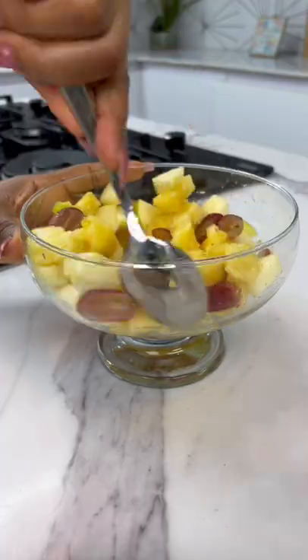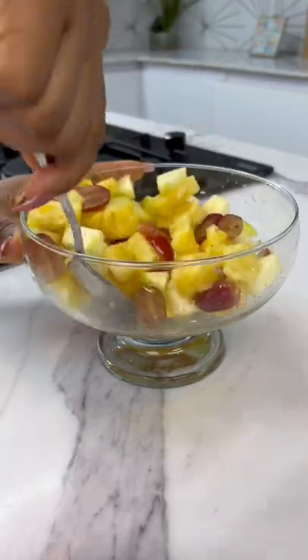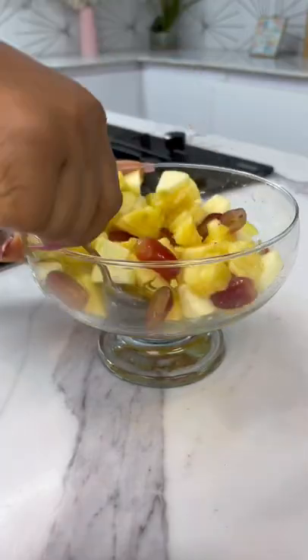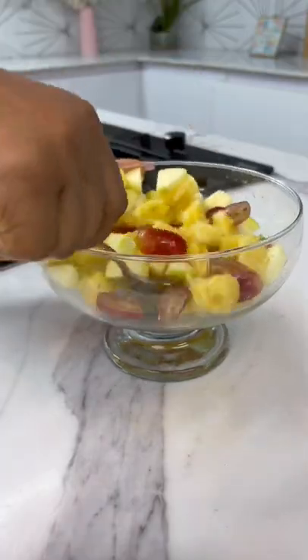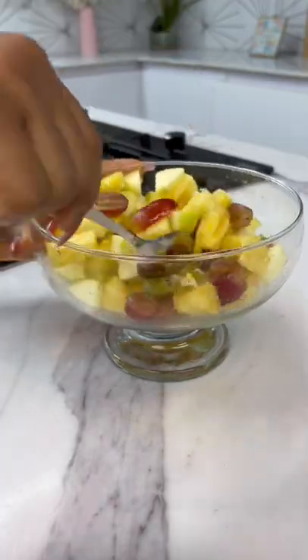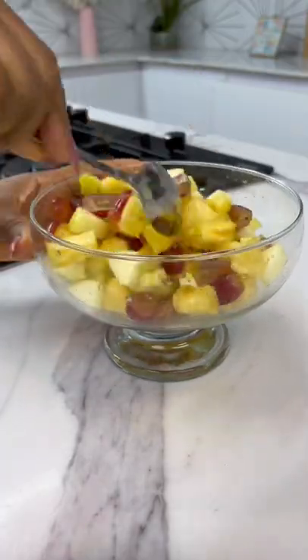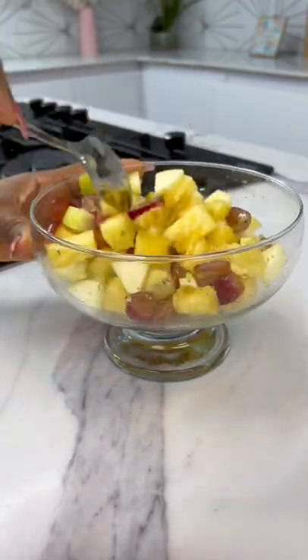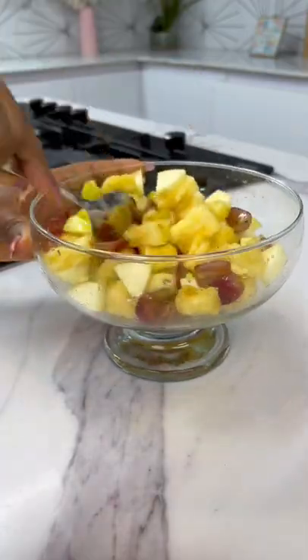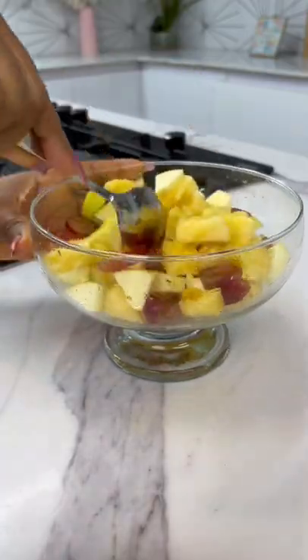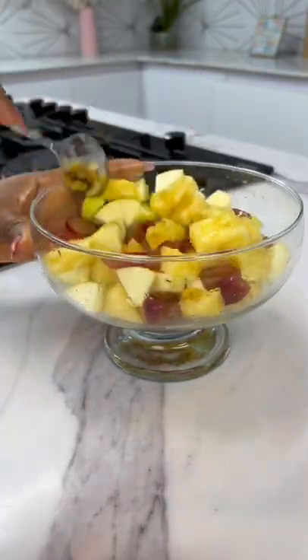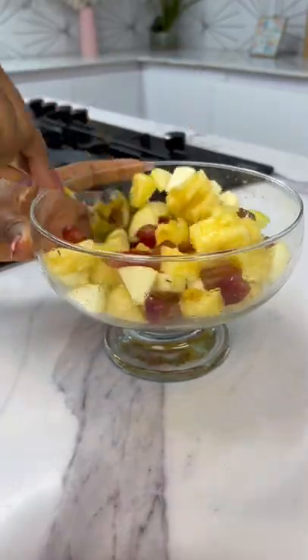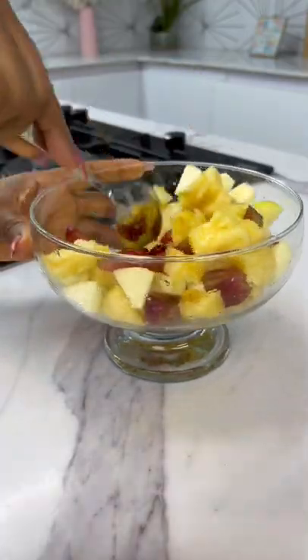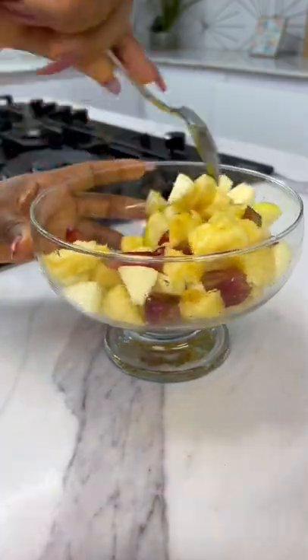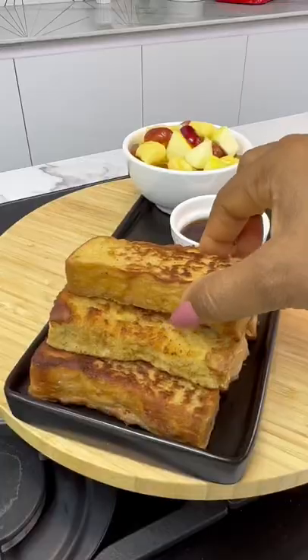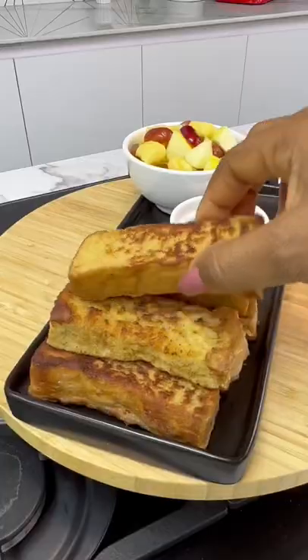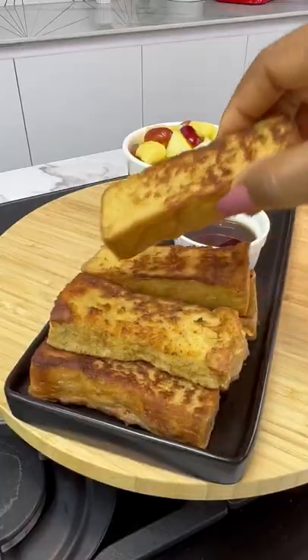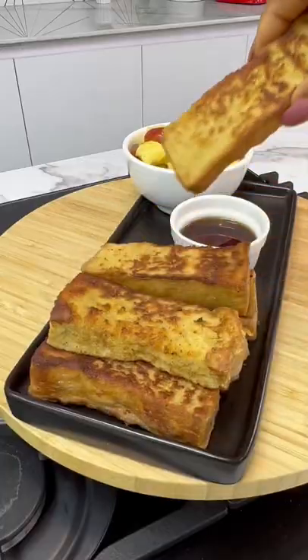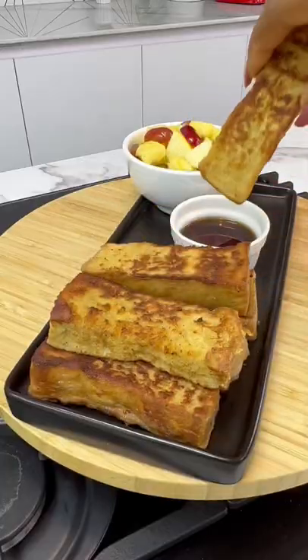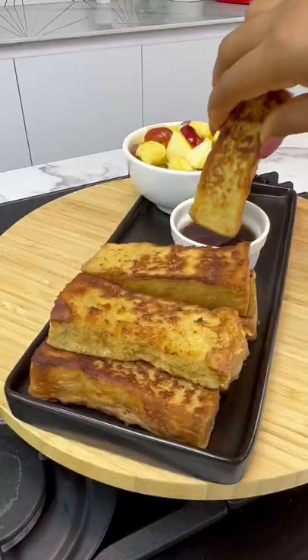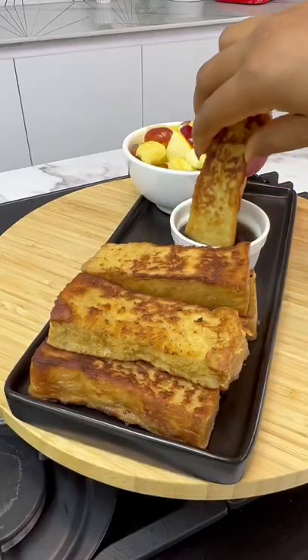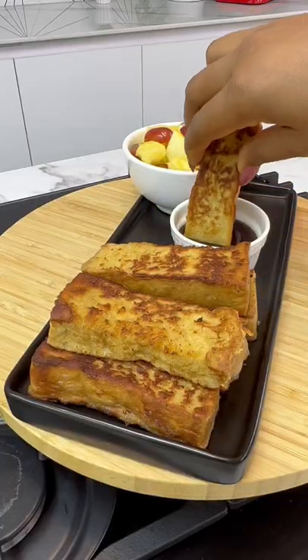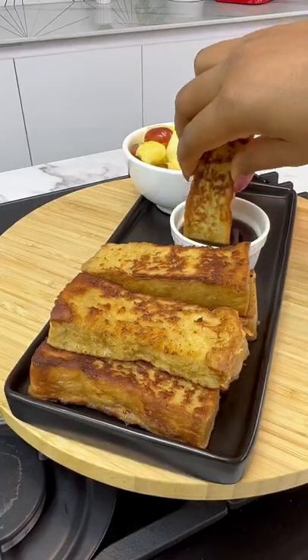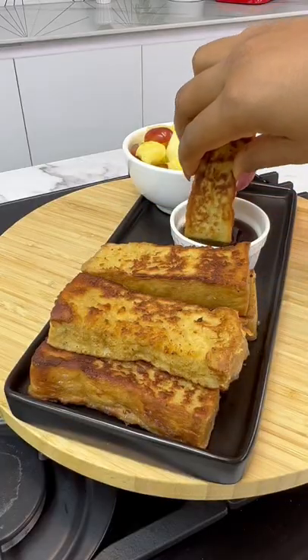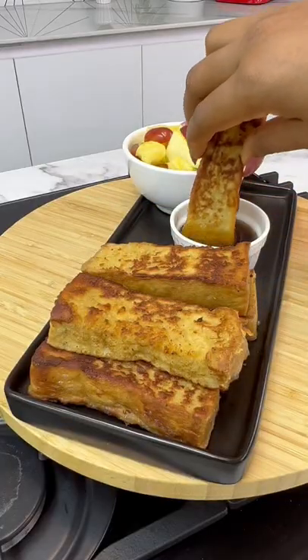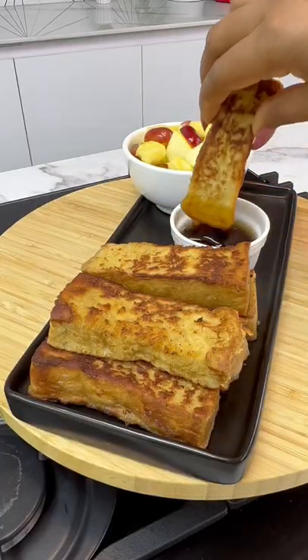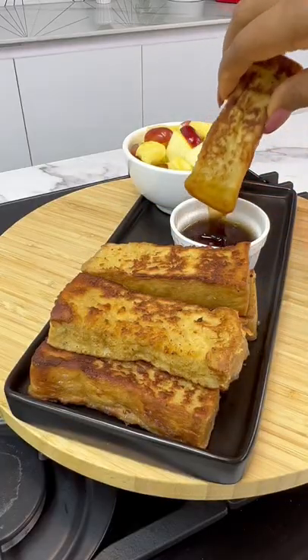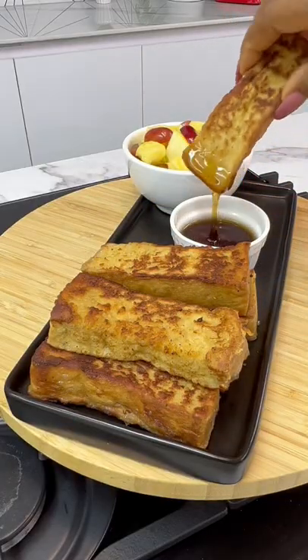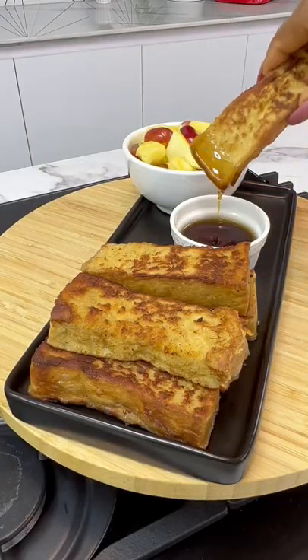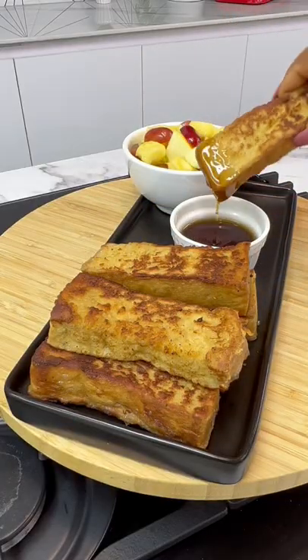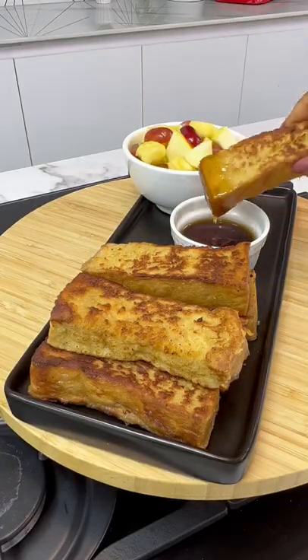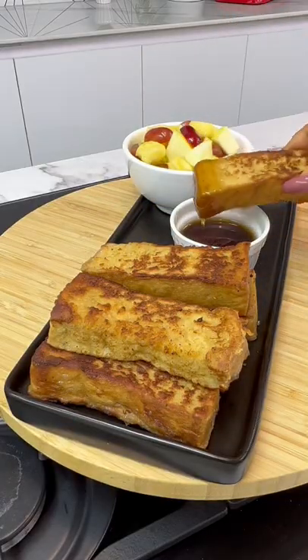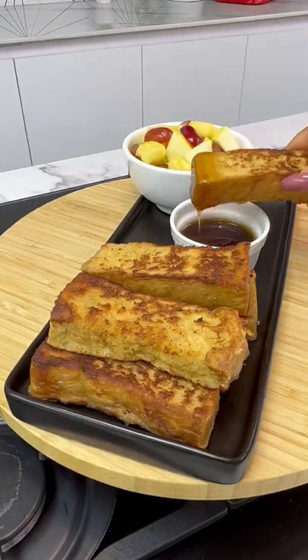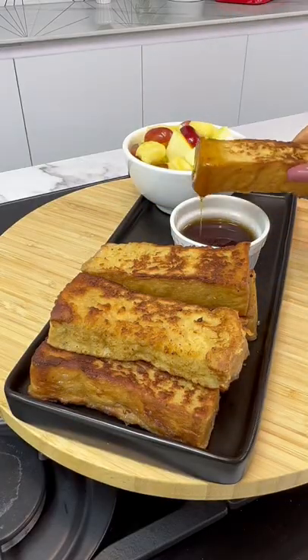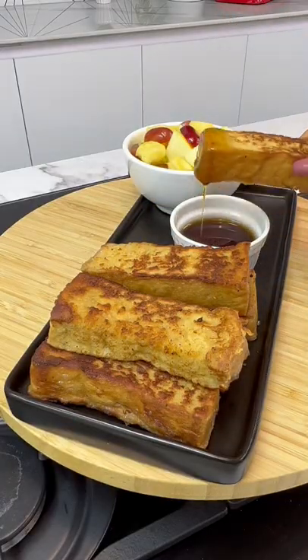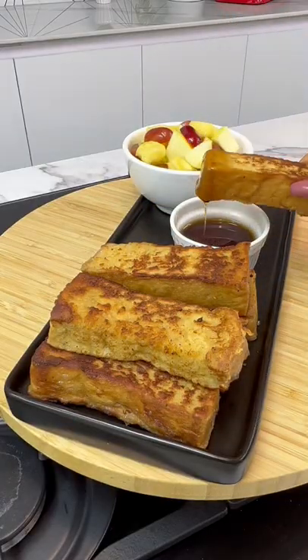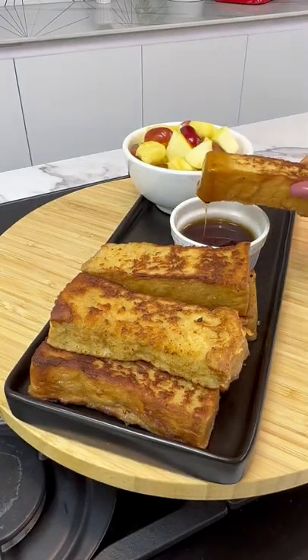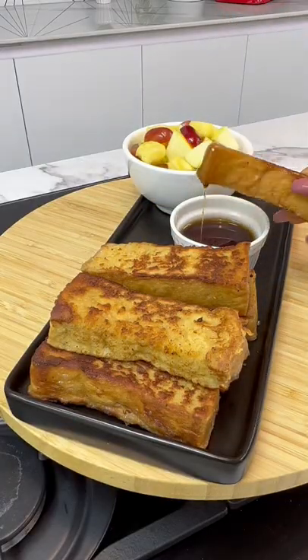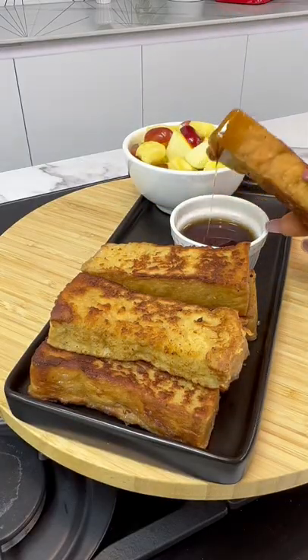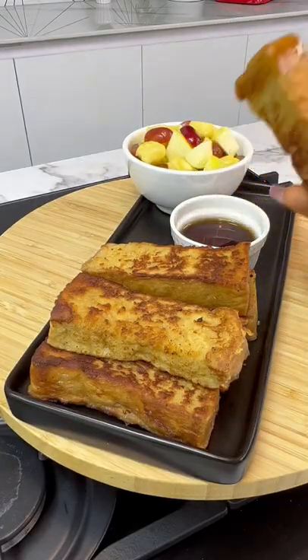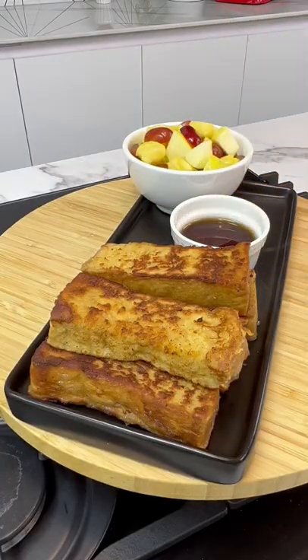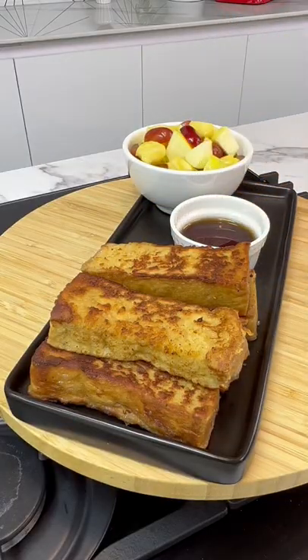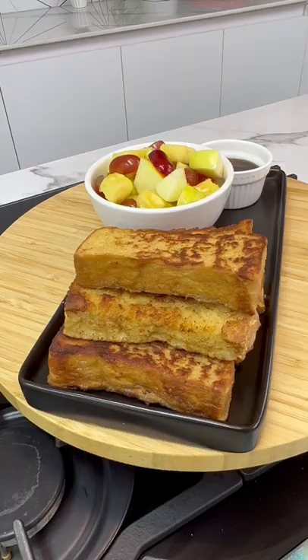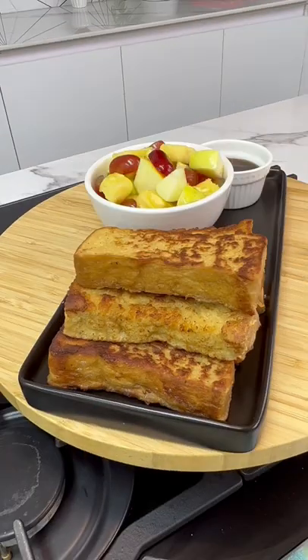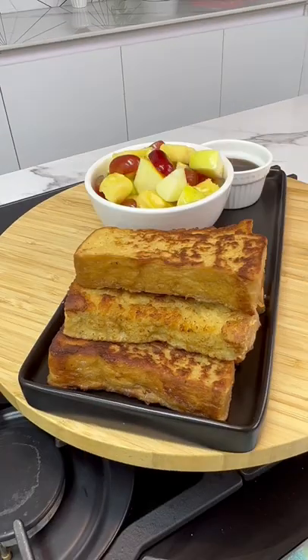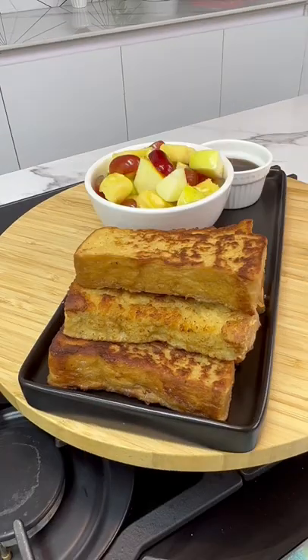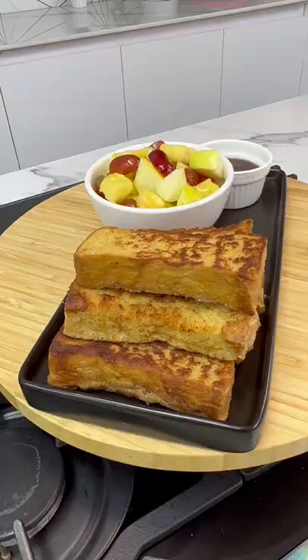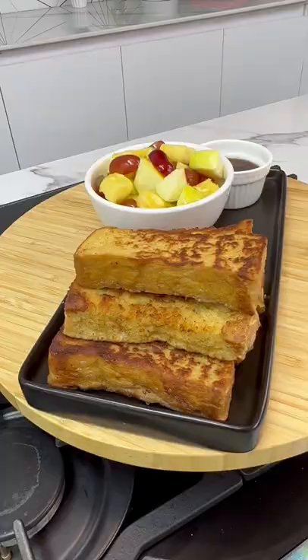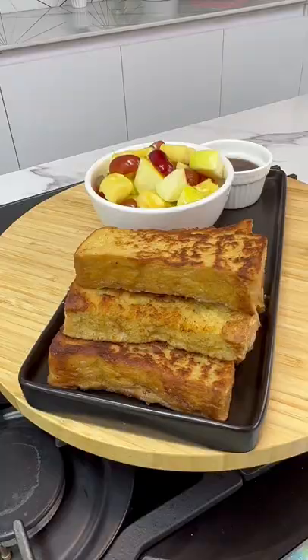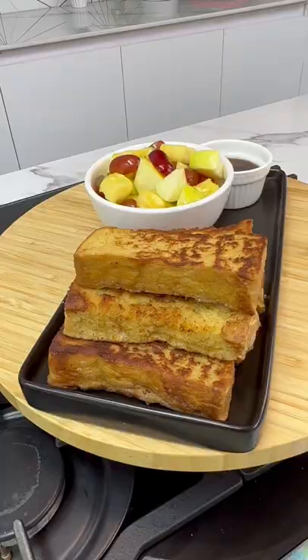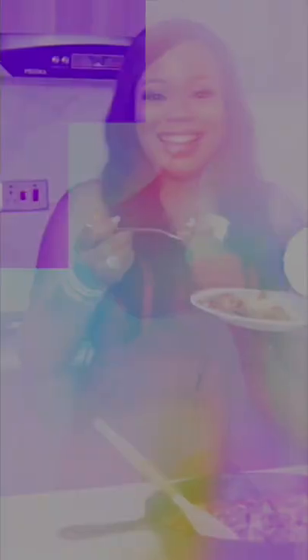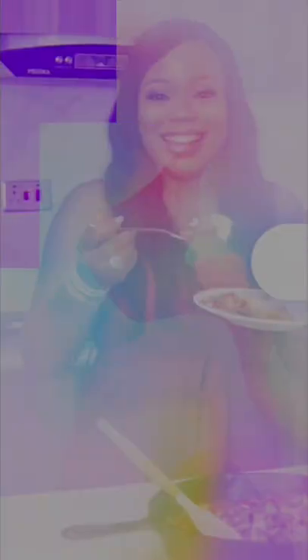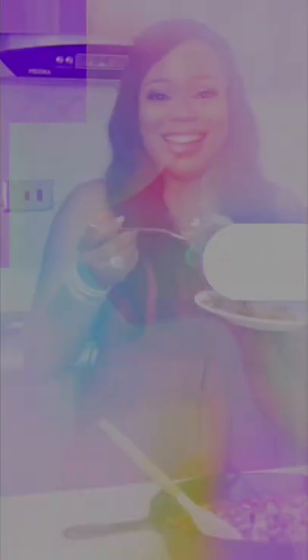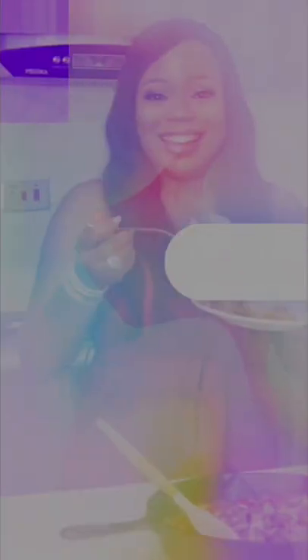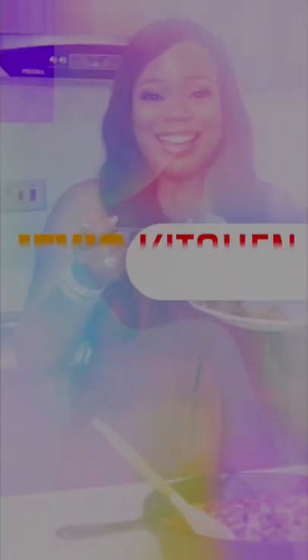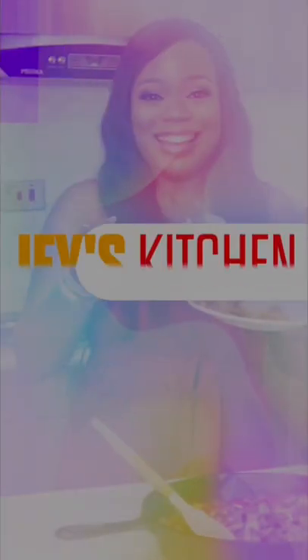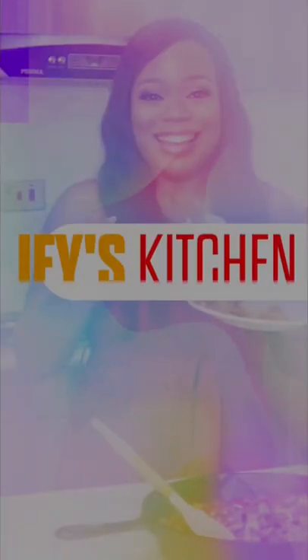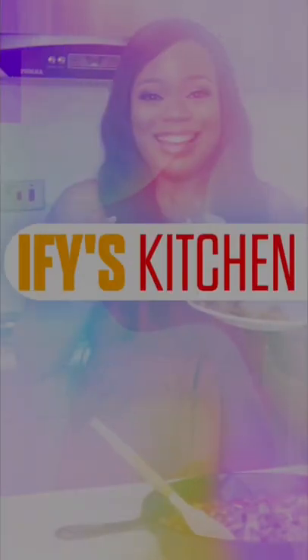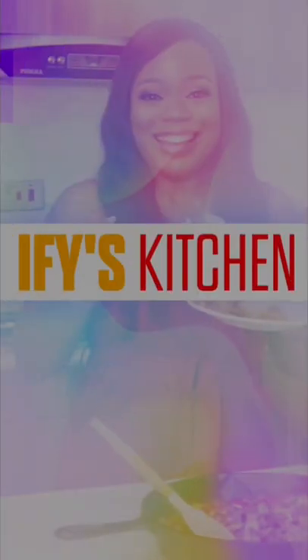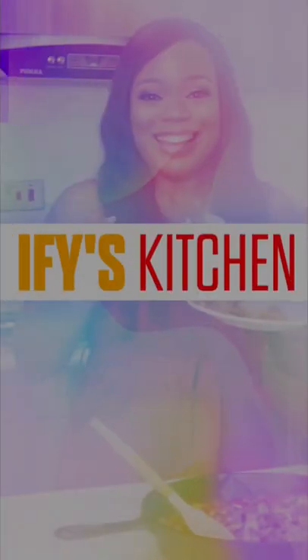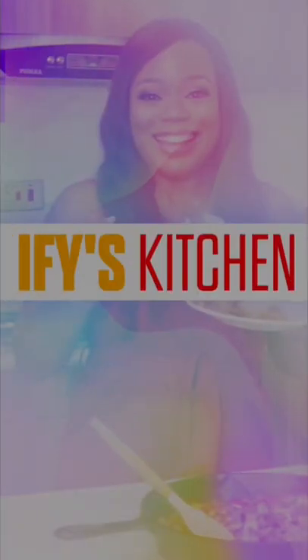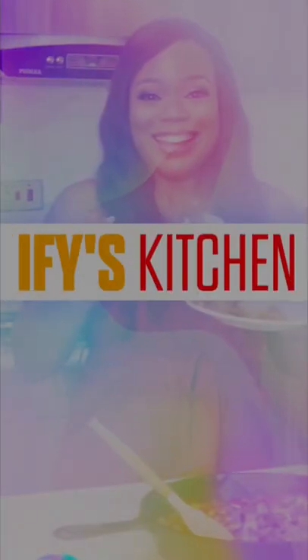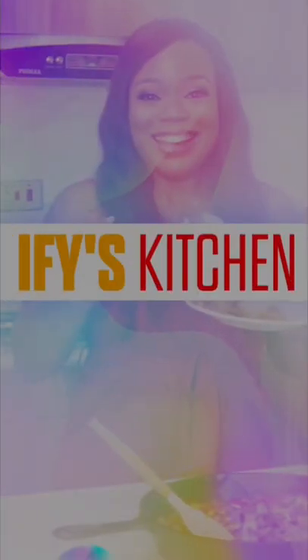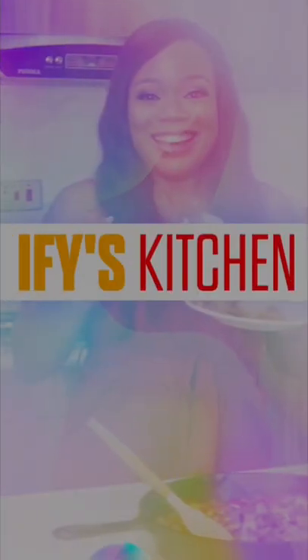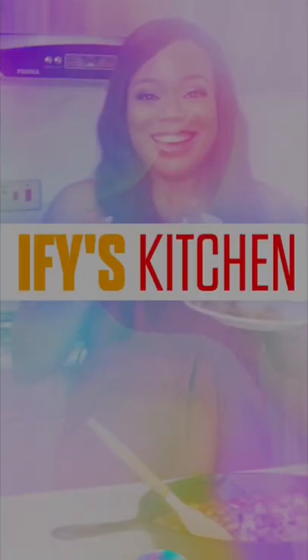Guys if you've enjoyed this recipe be sure to let me know in the comment section. Thank you so much for watching. Bye!